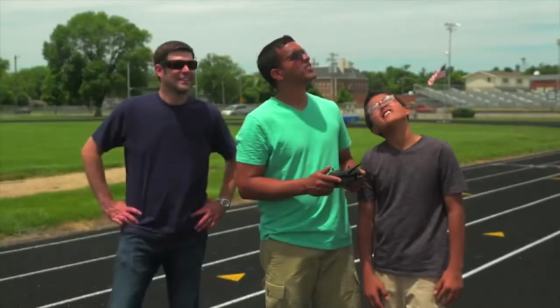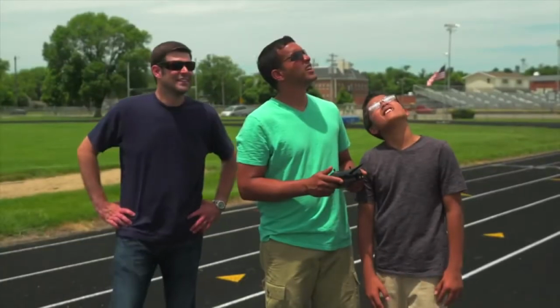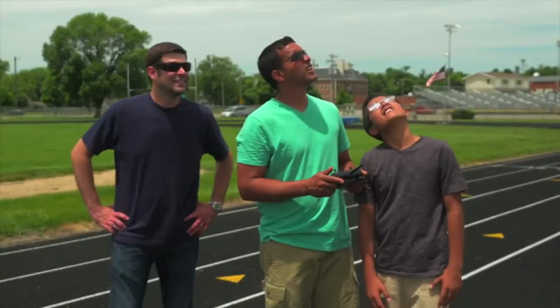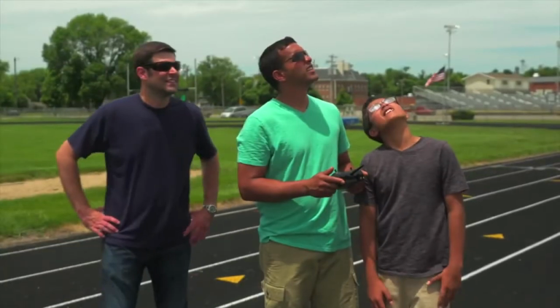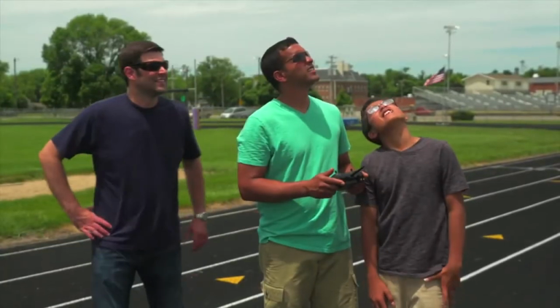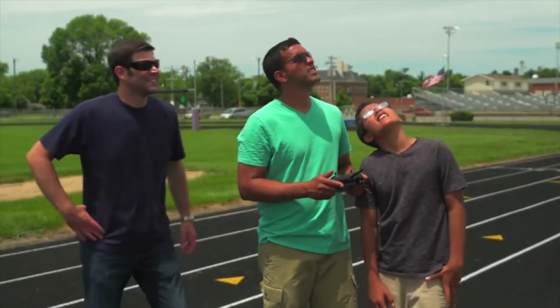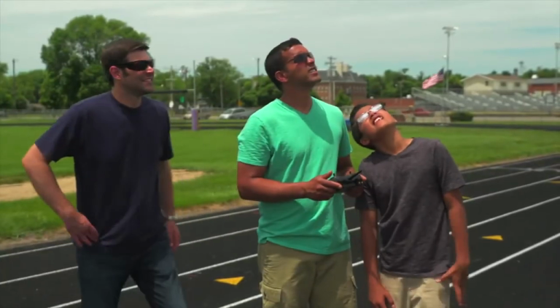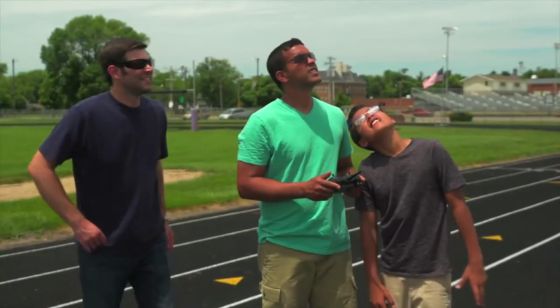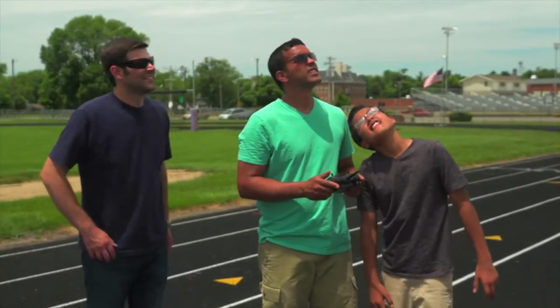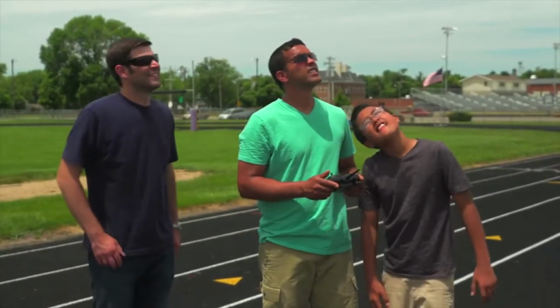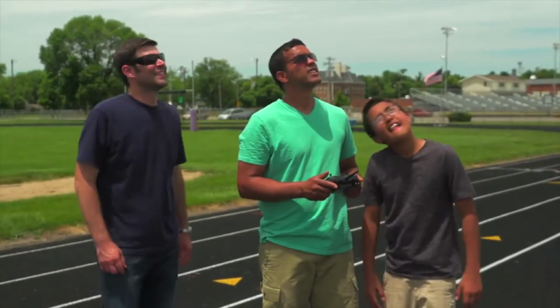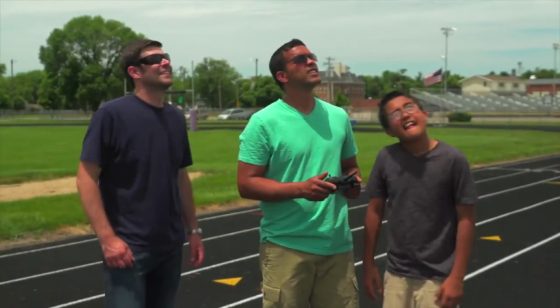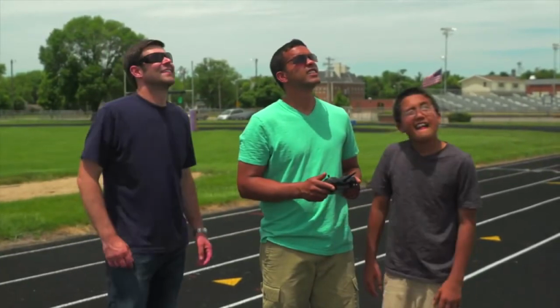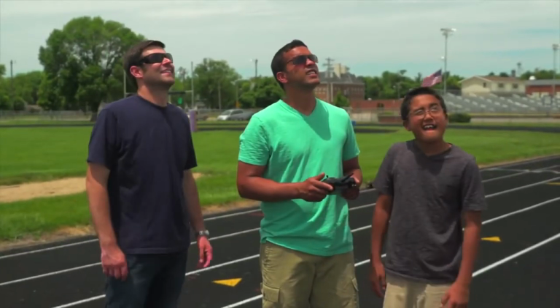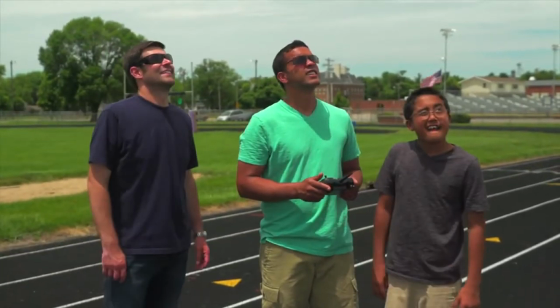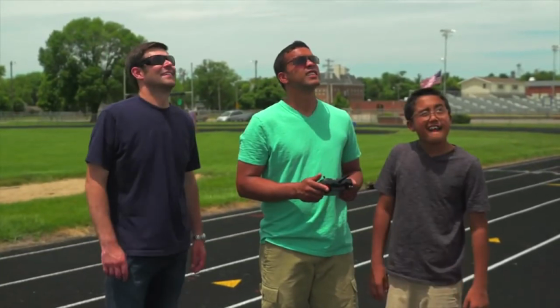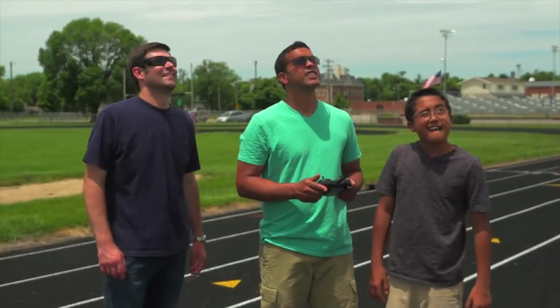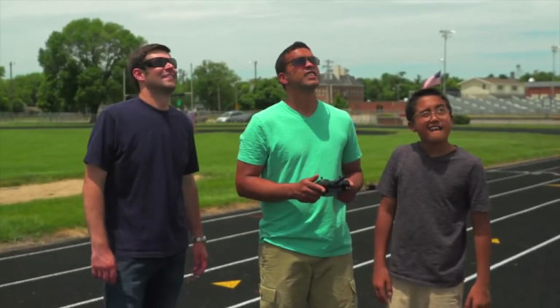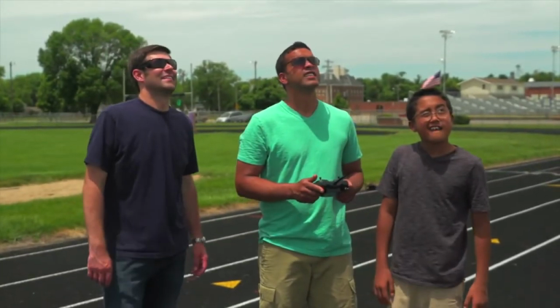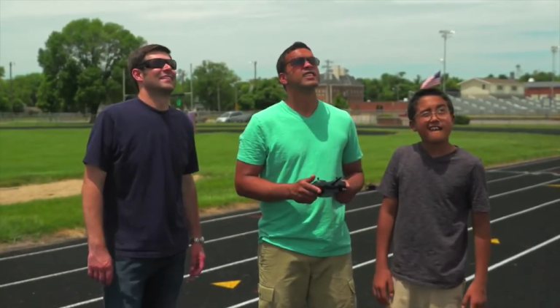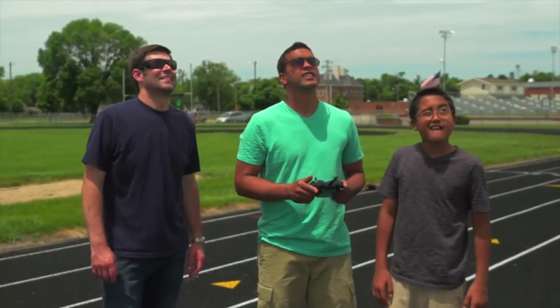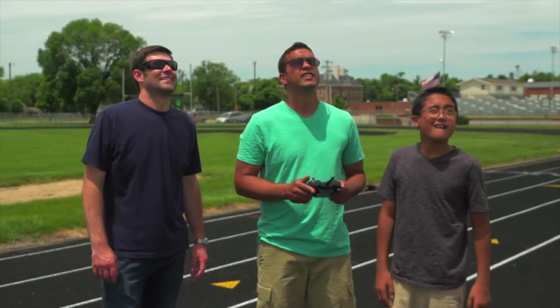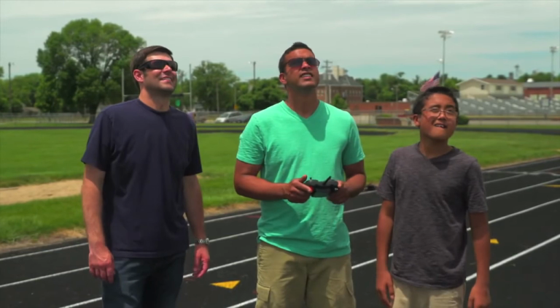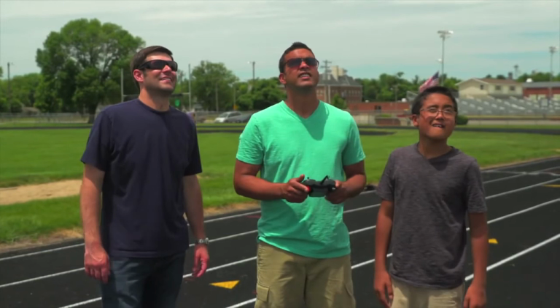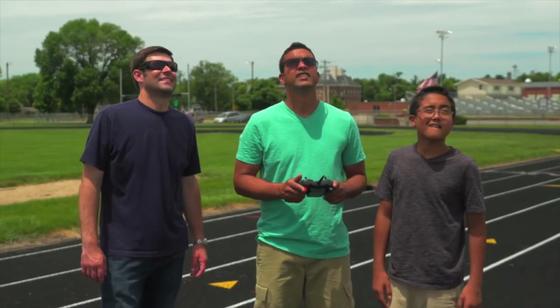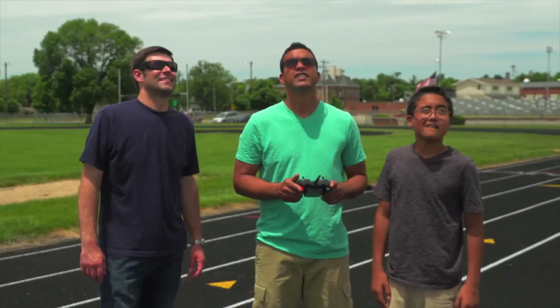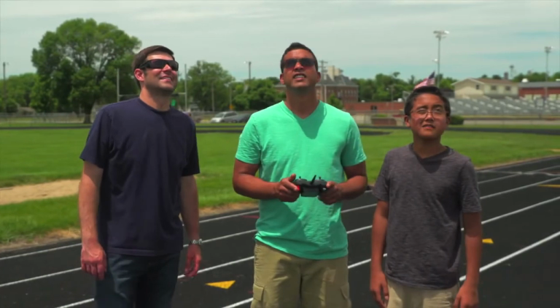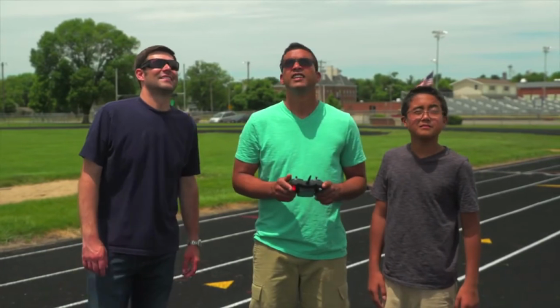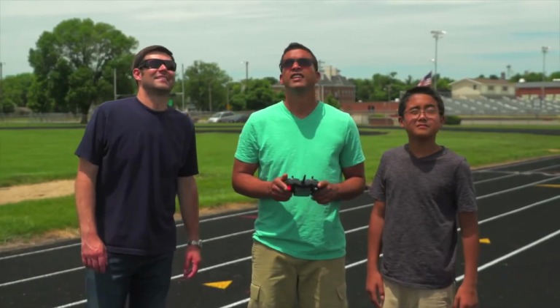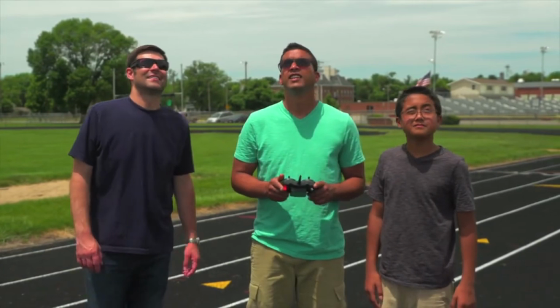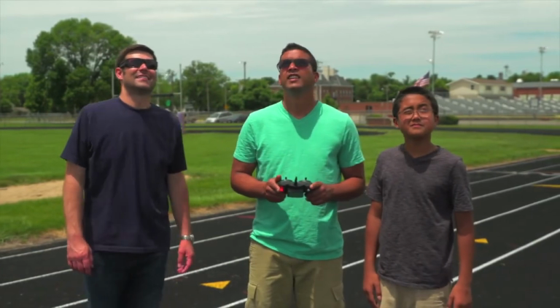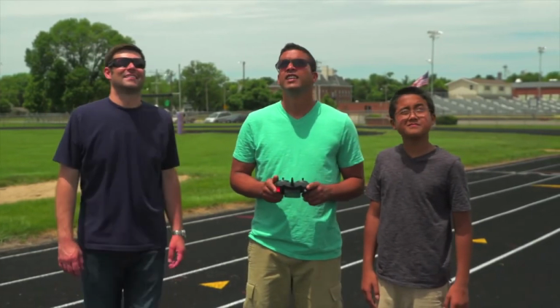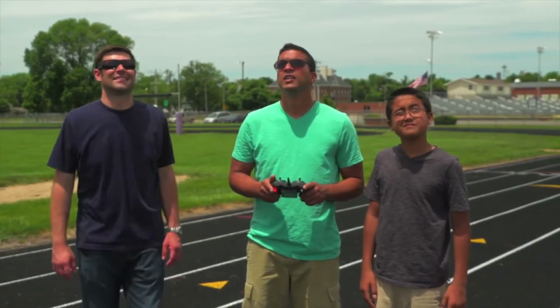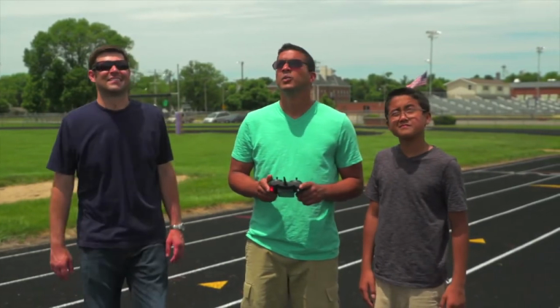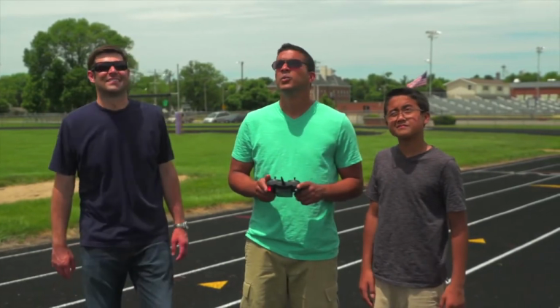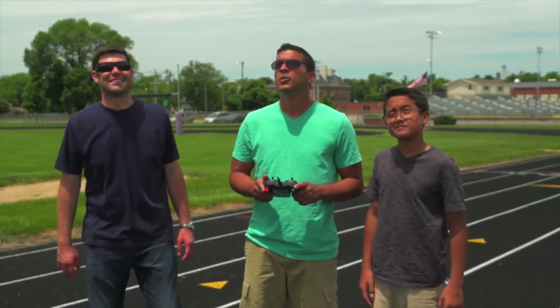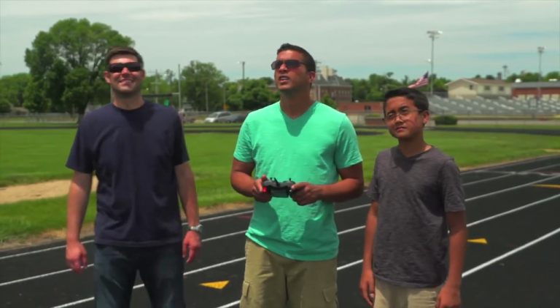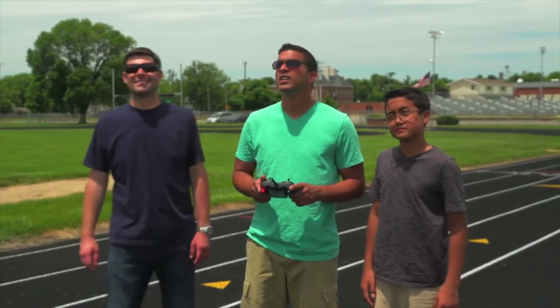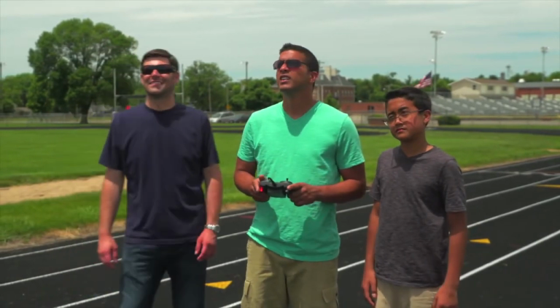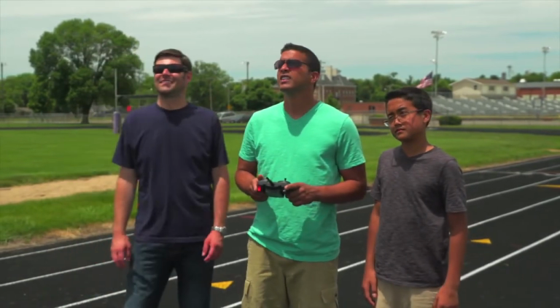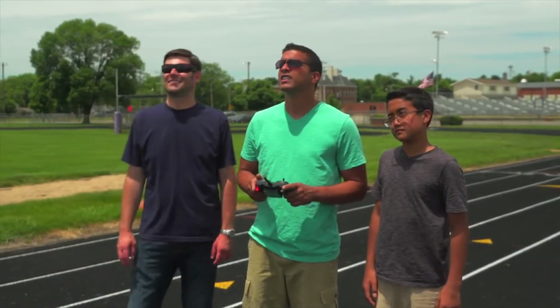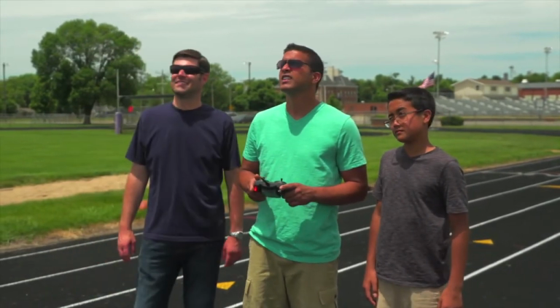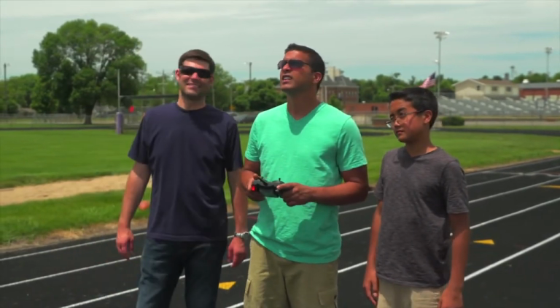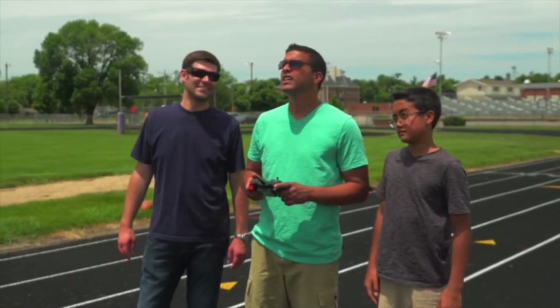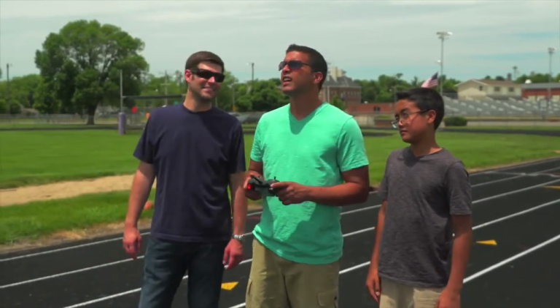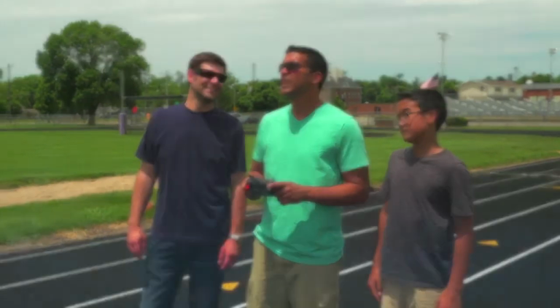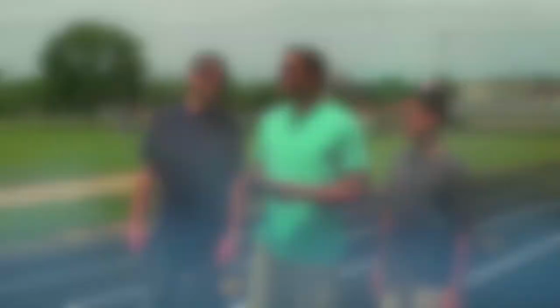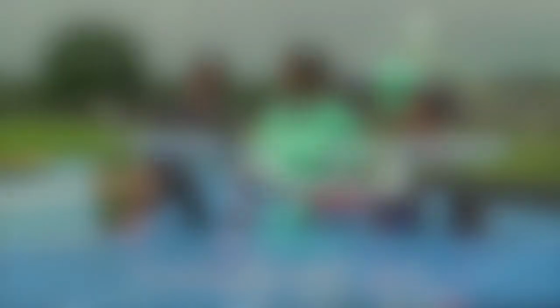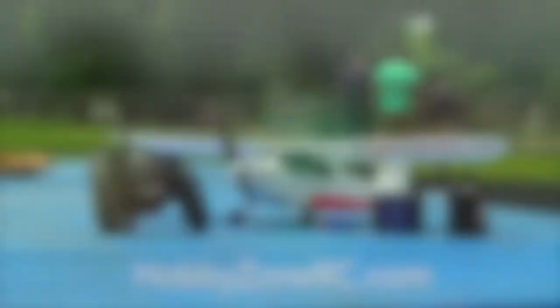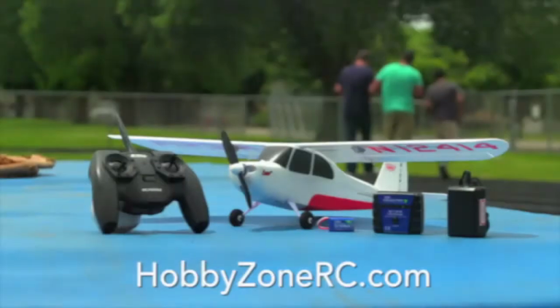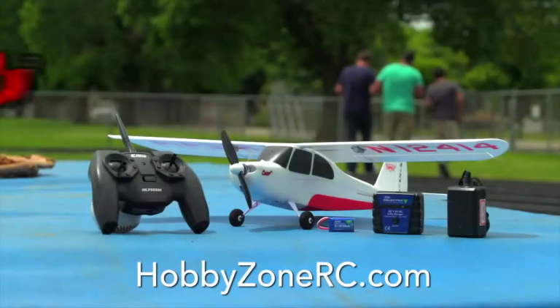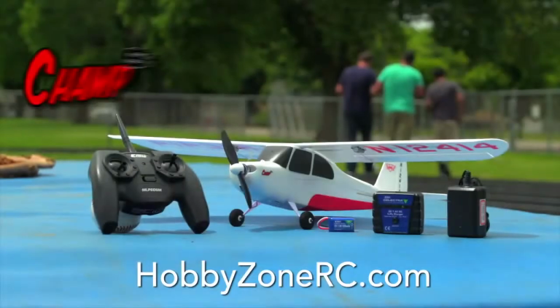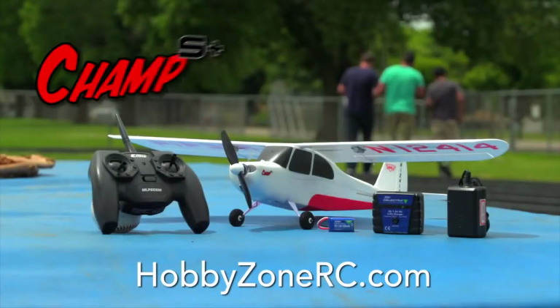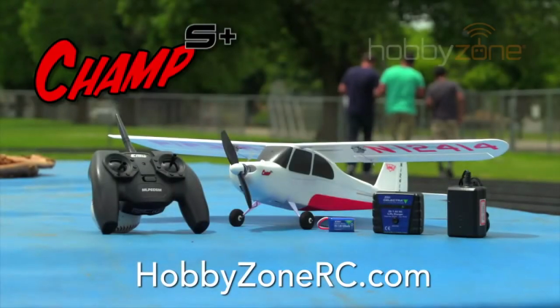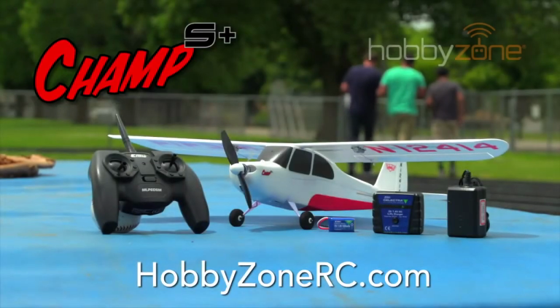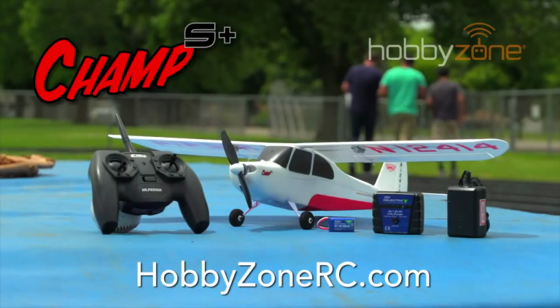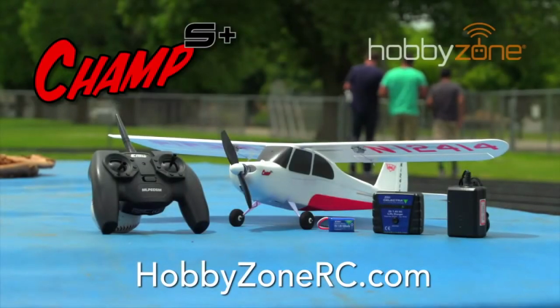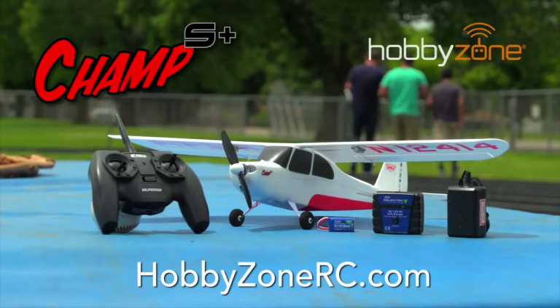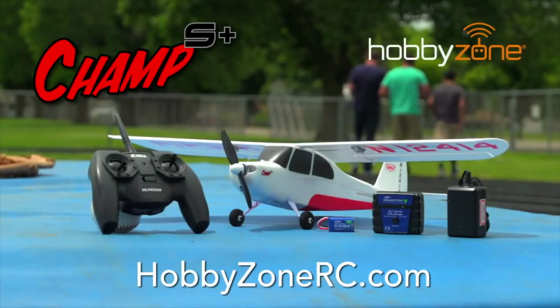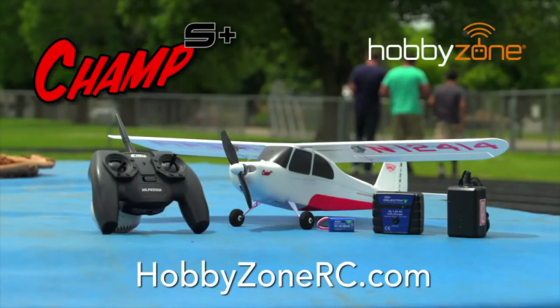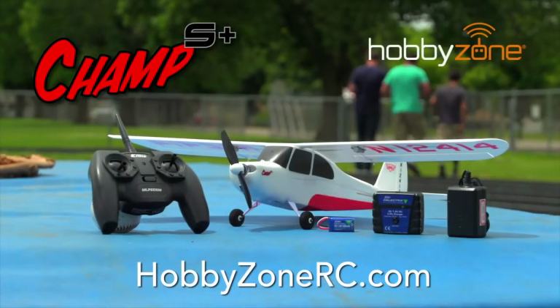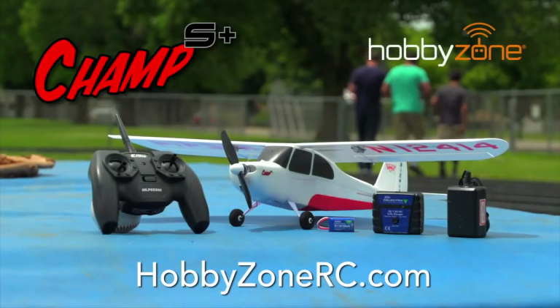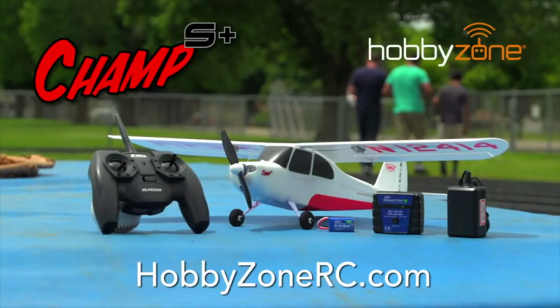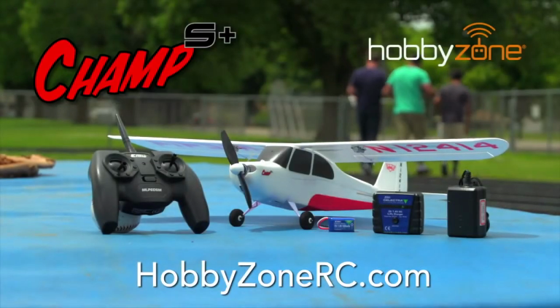Teaching yourself to fly an RC airplane has never been this easy or more fun. To learn more about the amazing Champ S Plus, get to your favorite hobby store or visit HobbyZoneRC.com today.